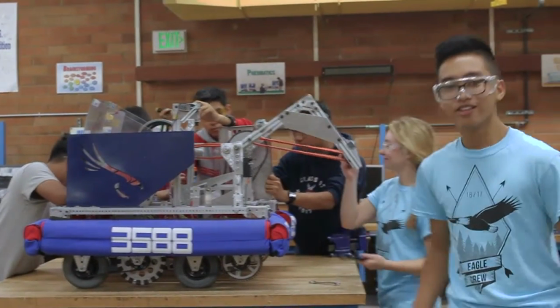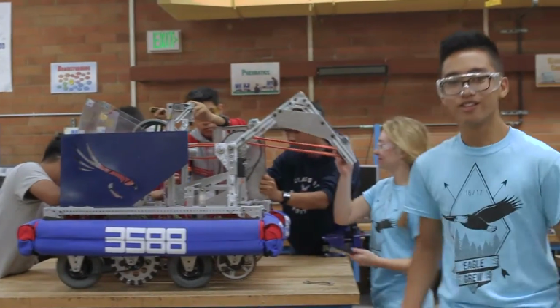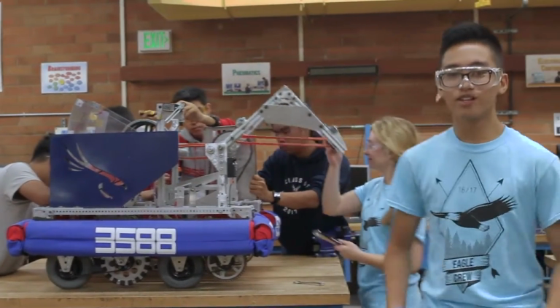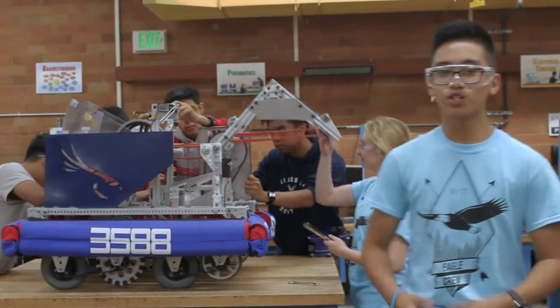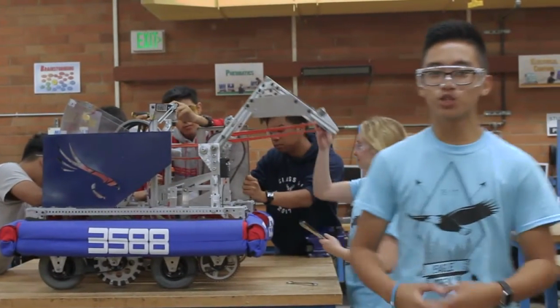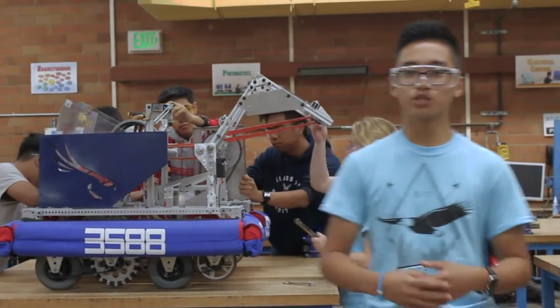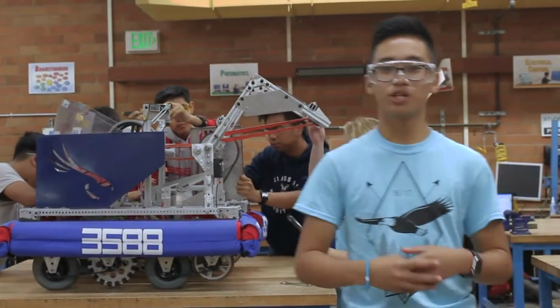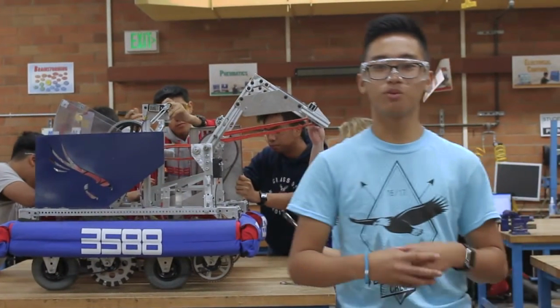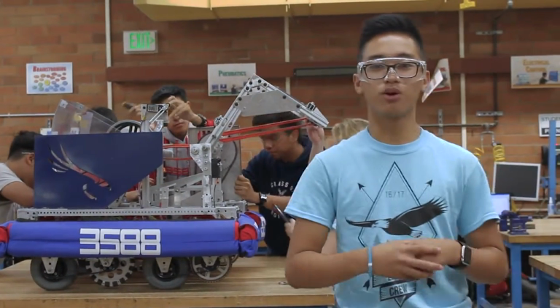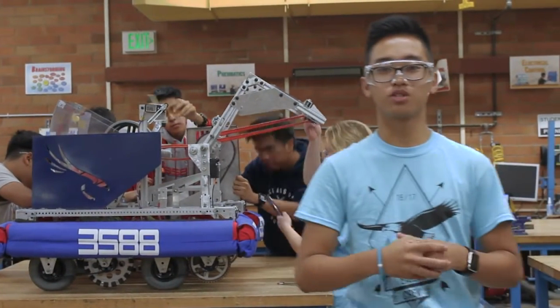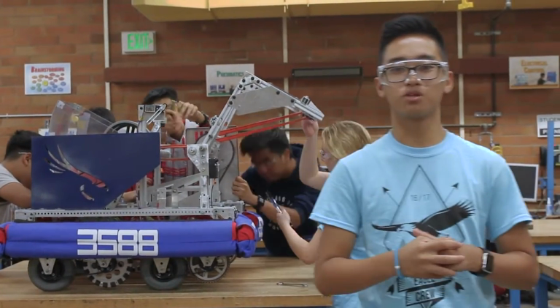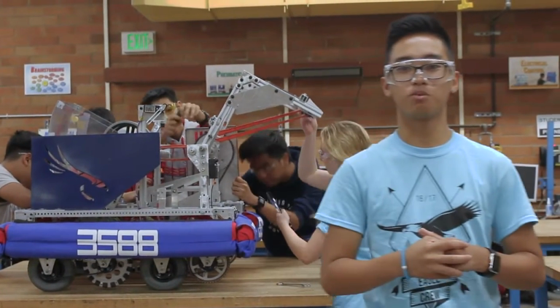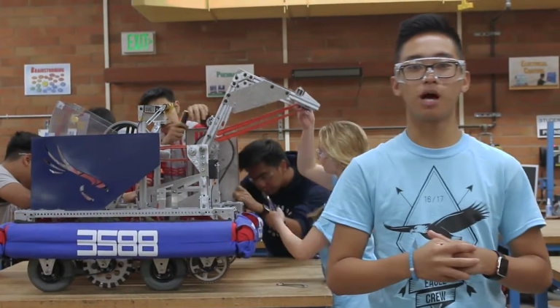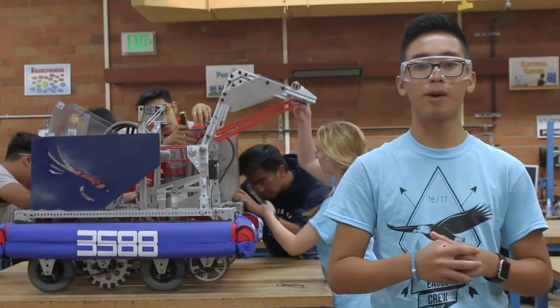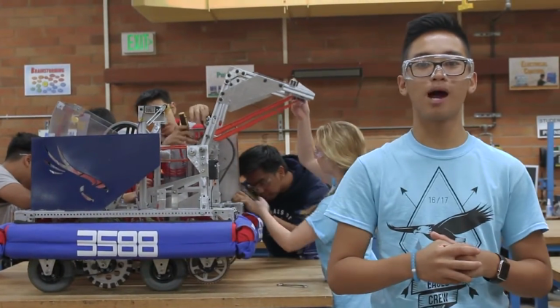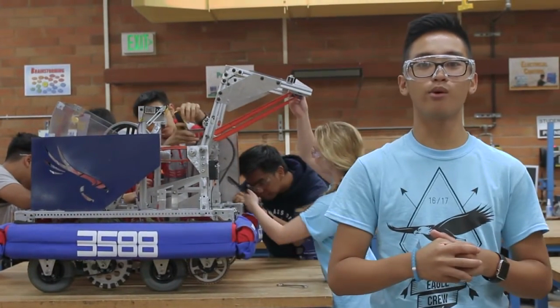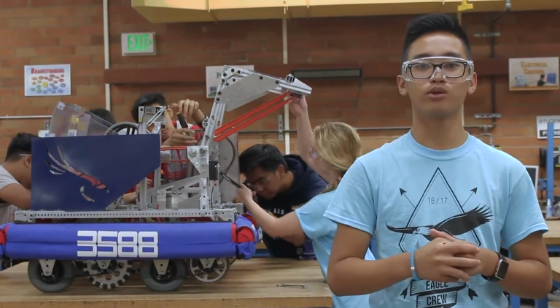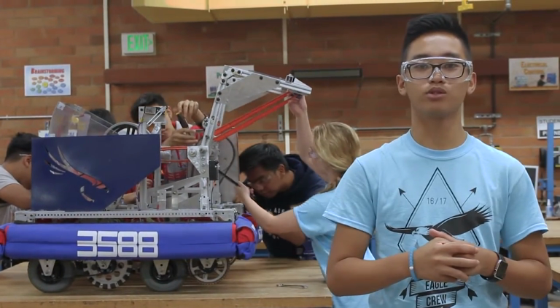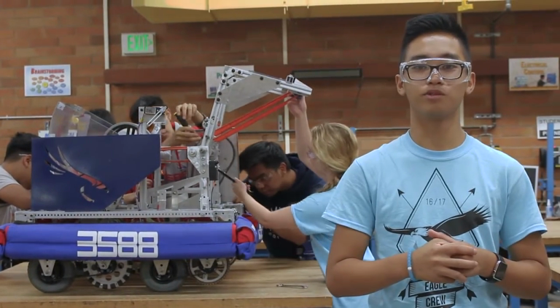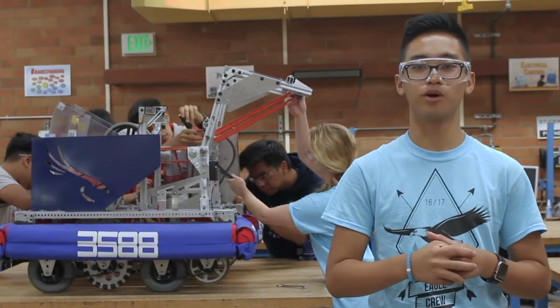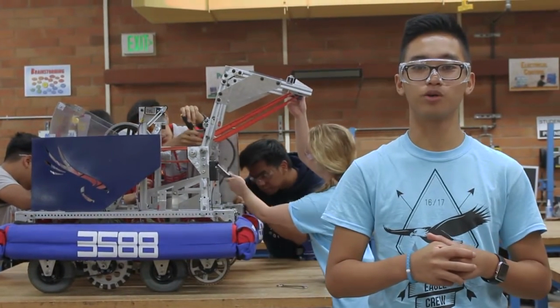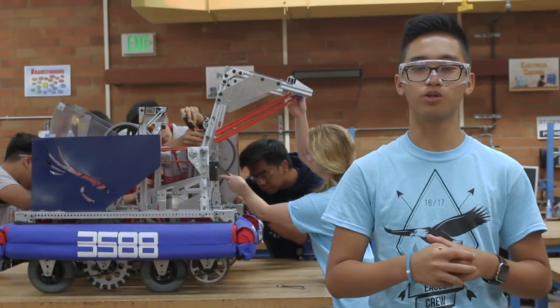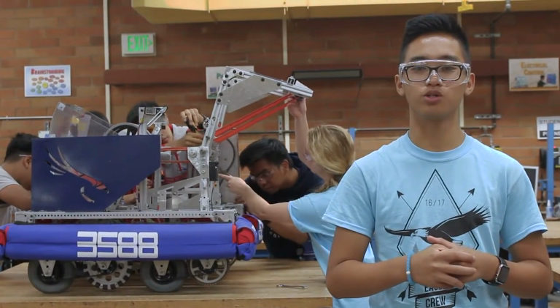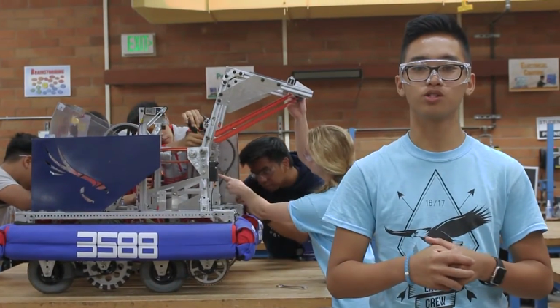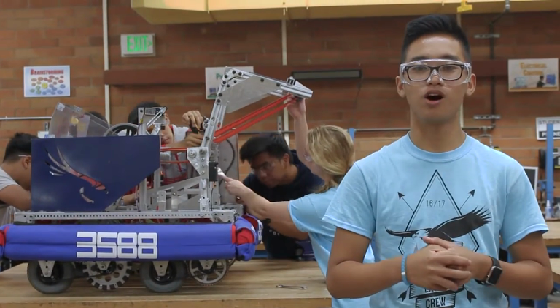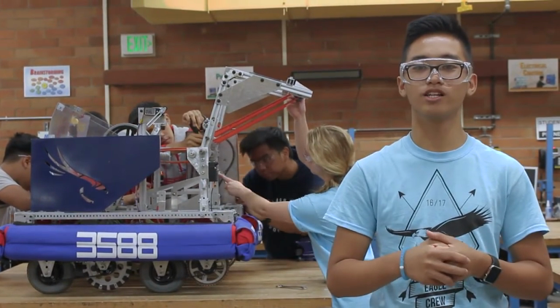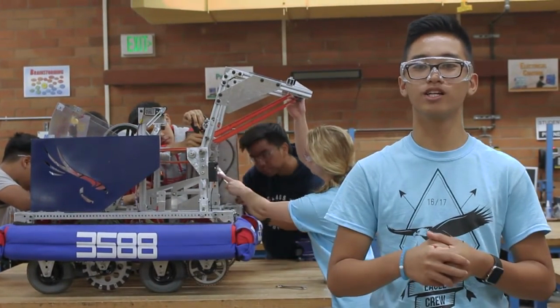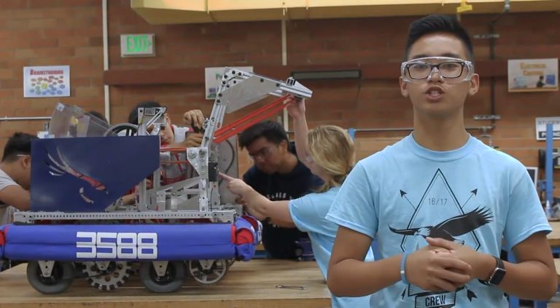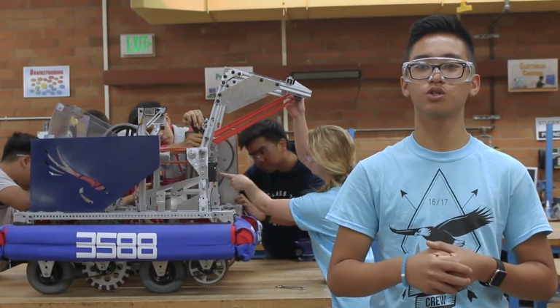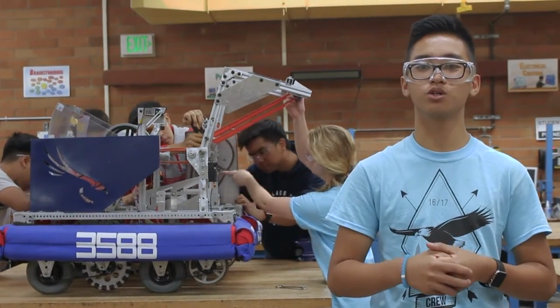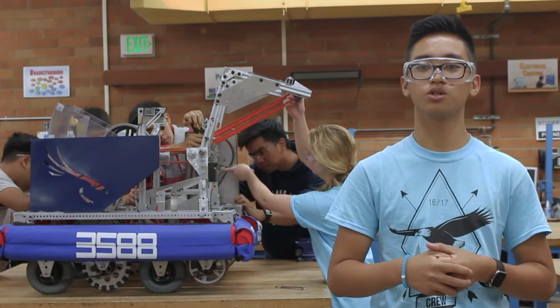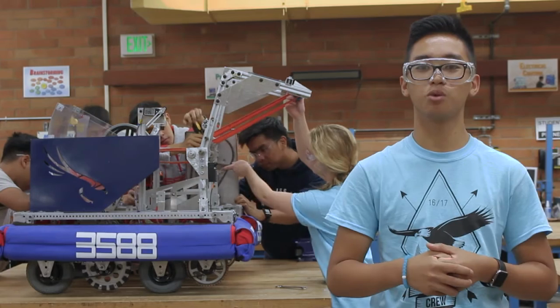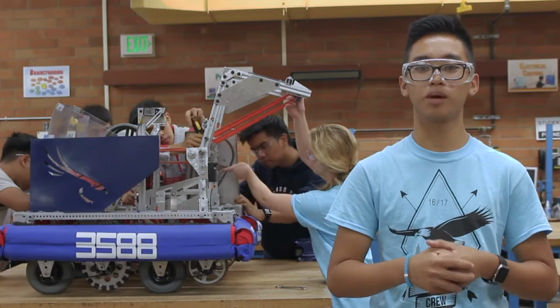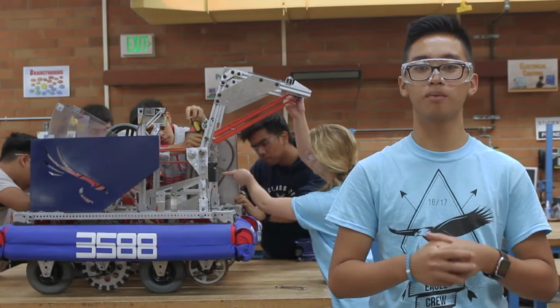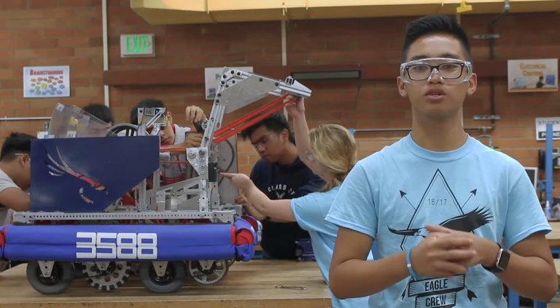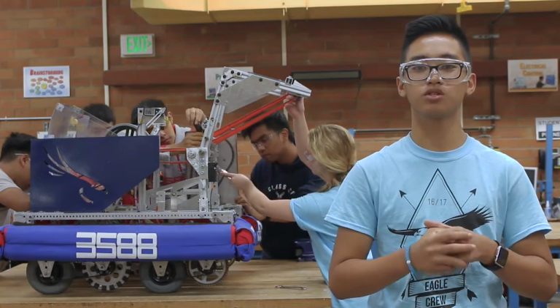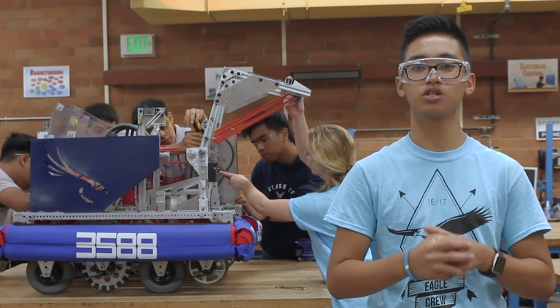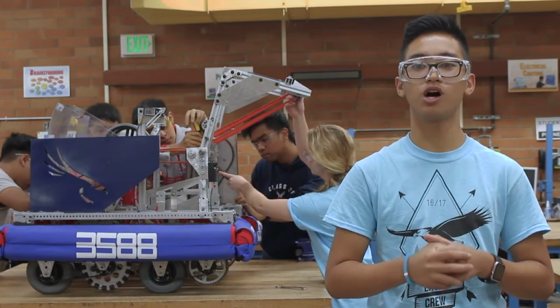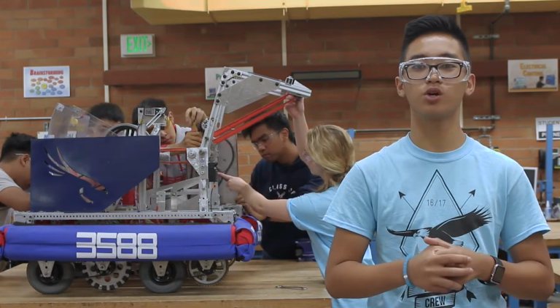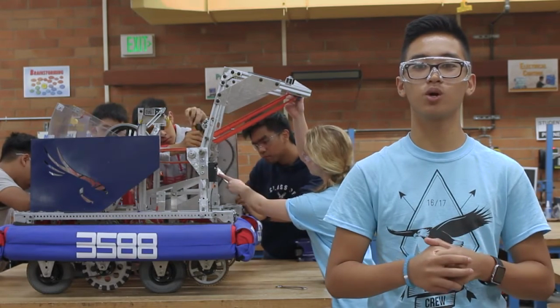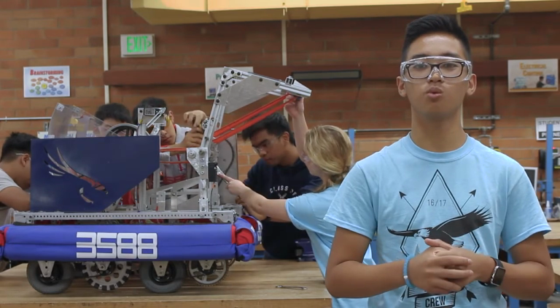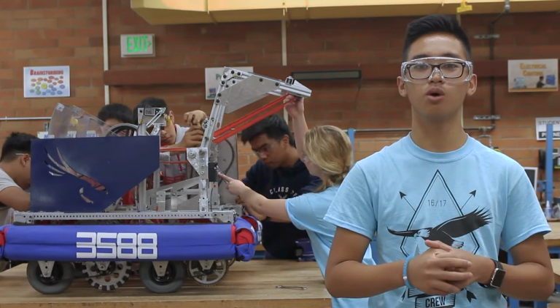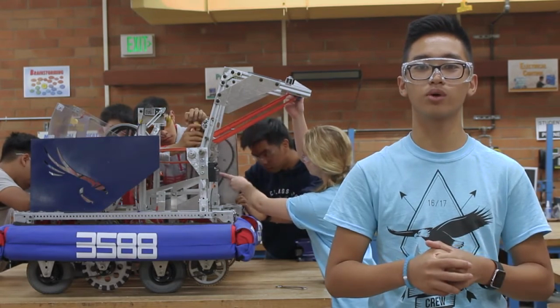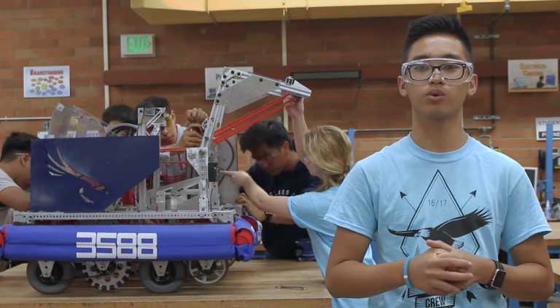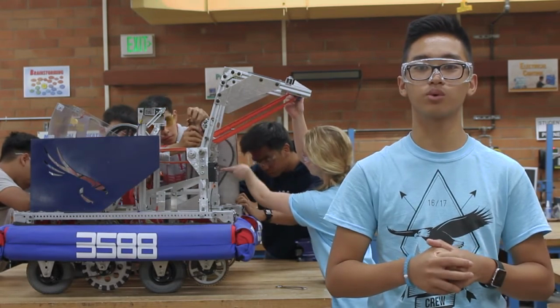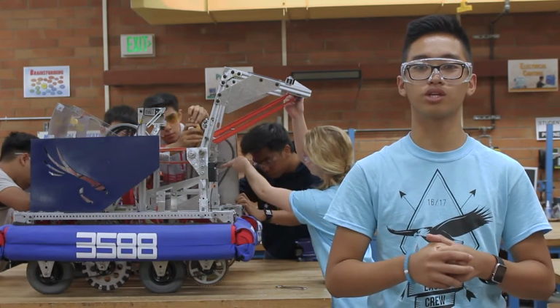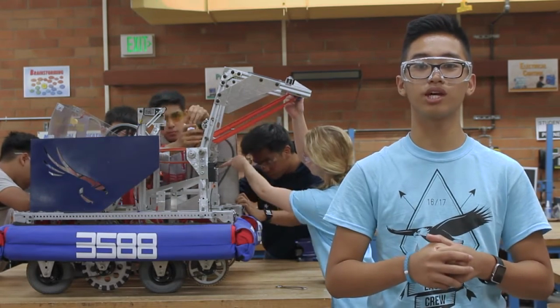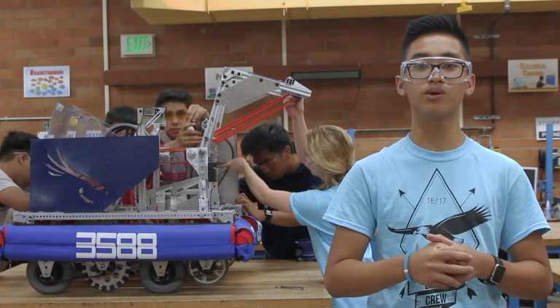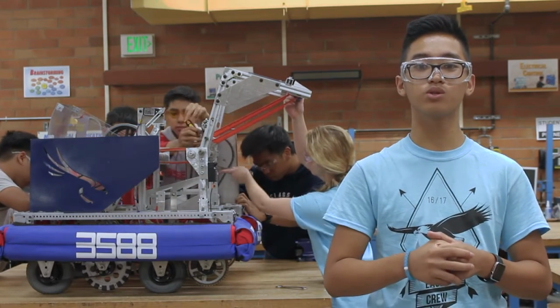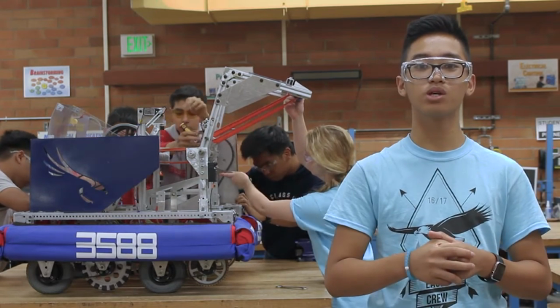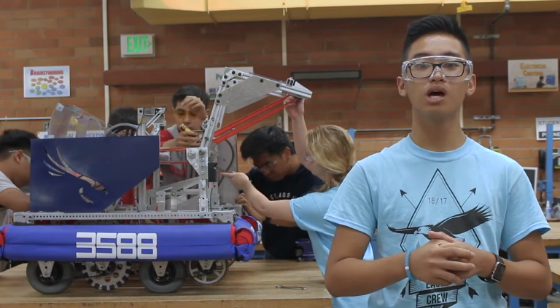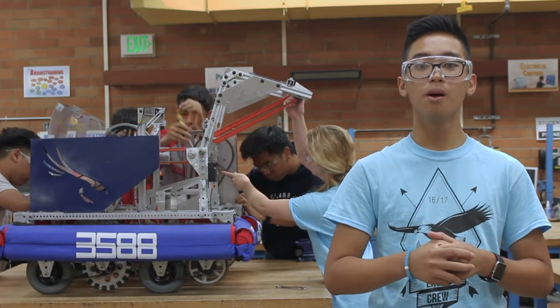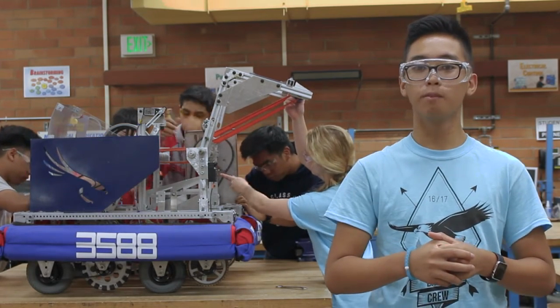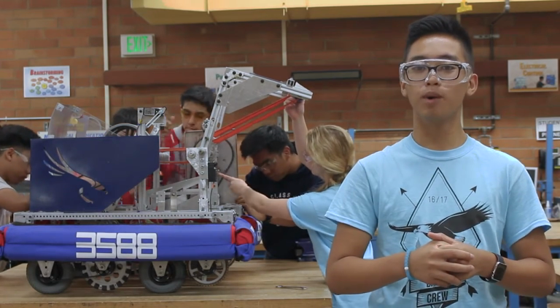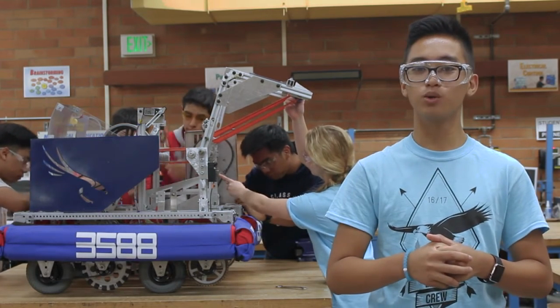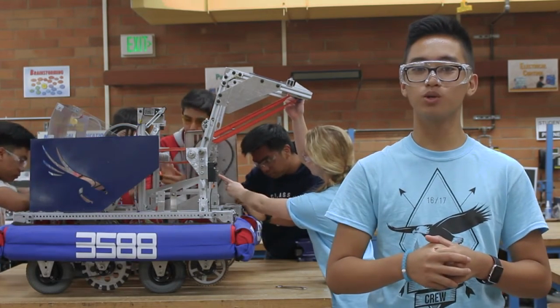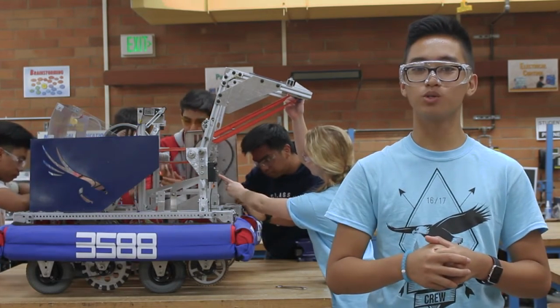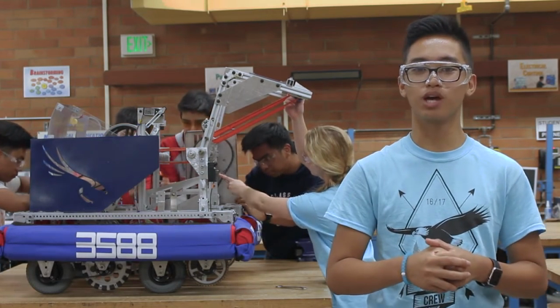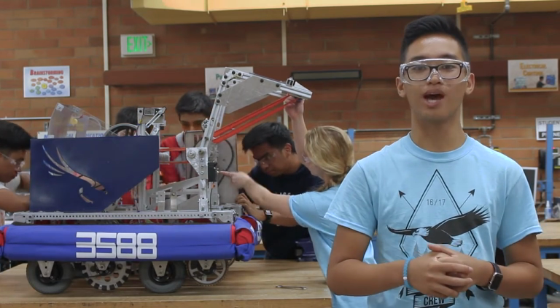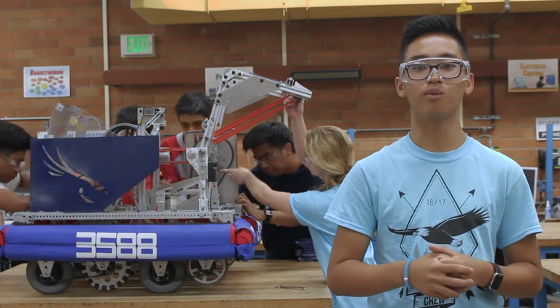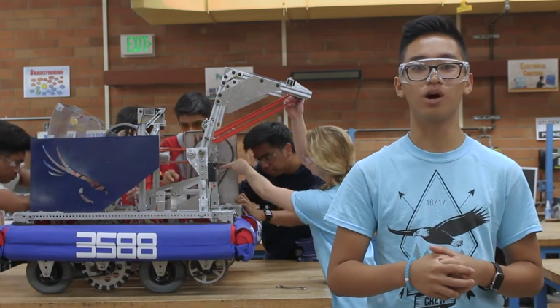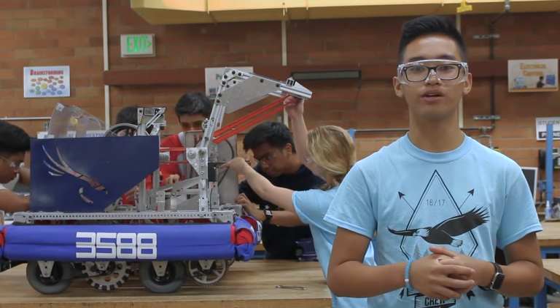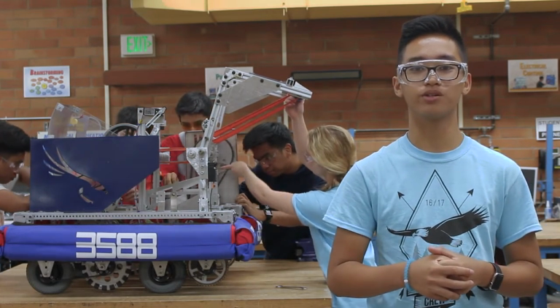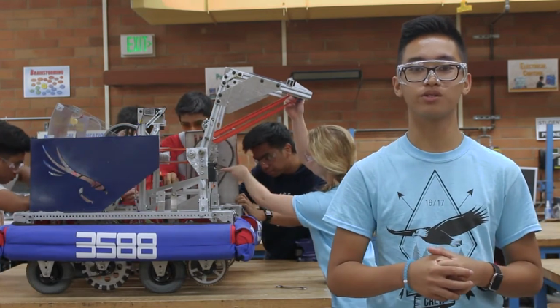The electrical team works to supply power to the motors. On electrical, you'll be able to solder while working with gears, motors, and wires.